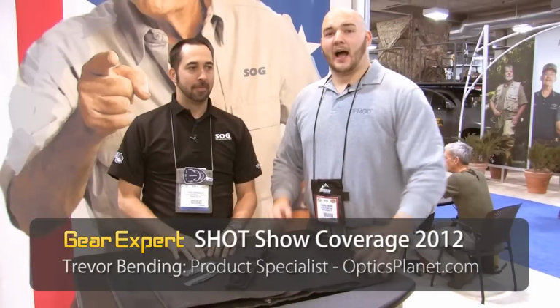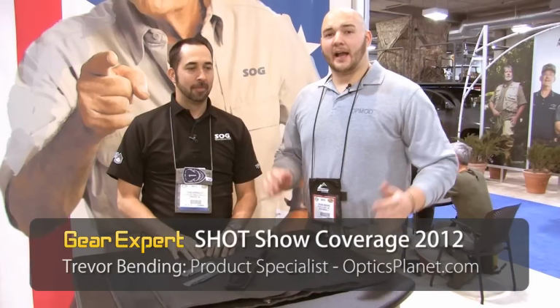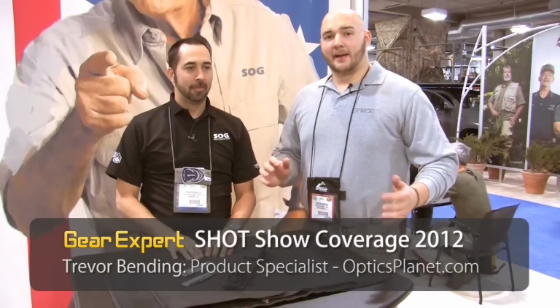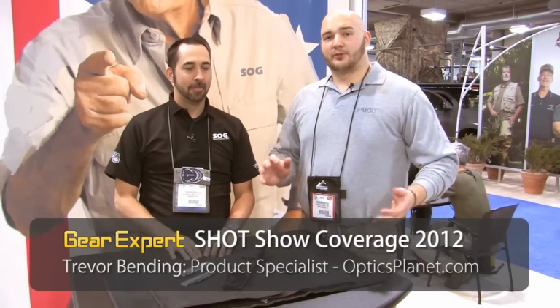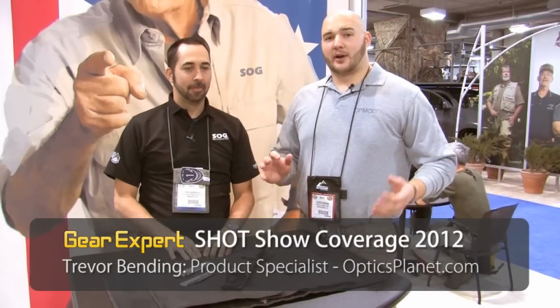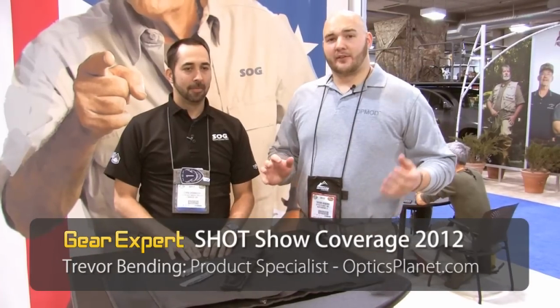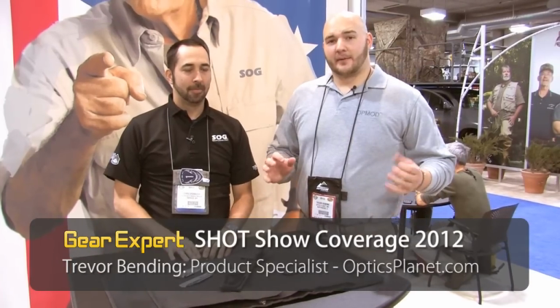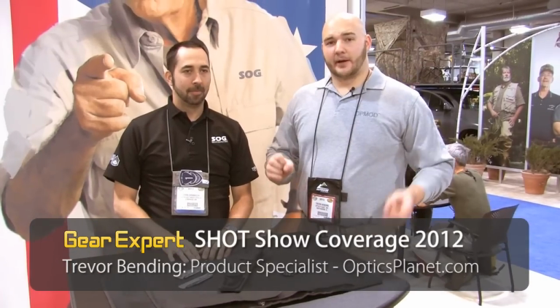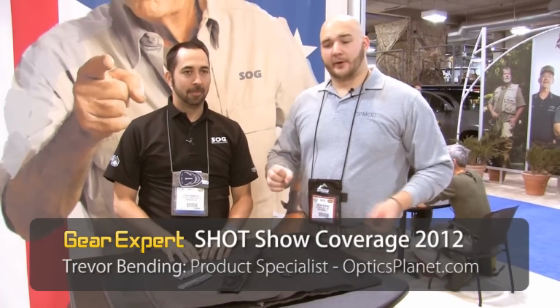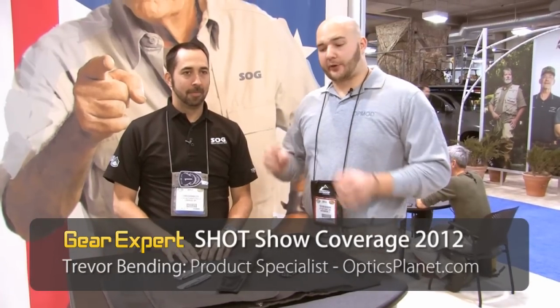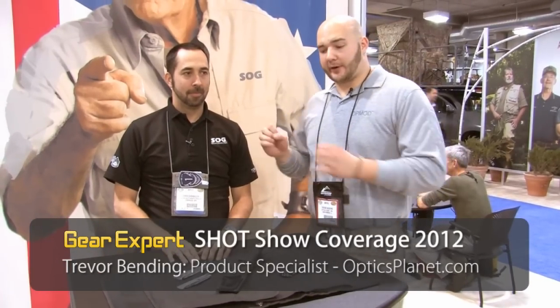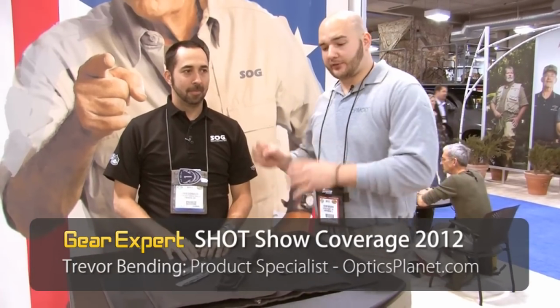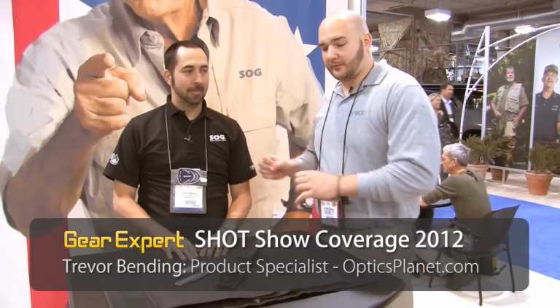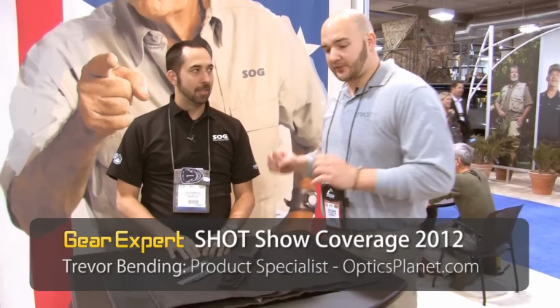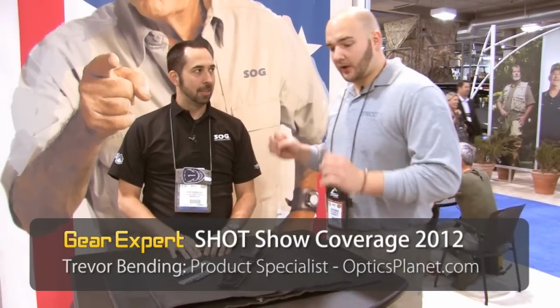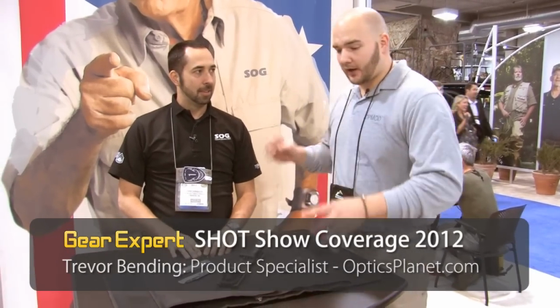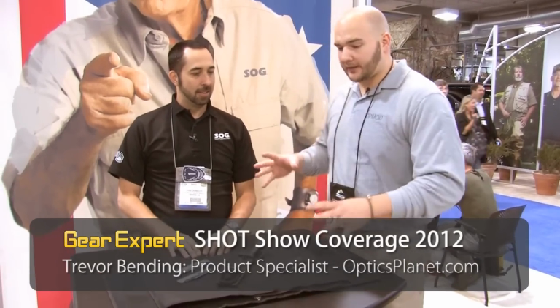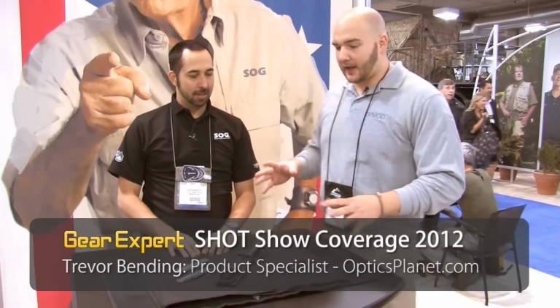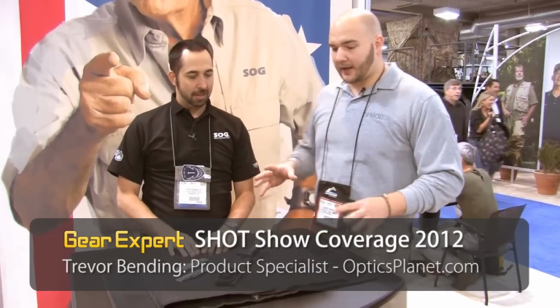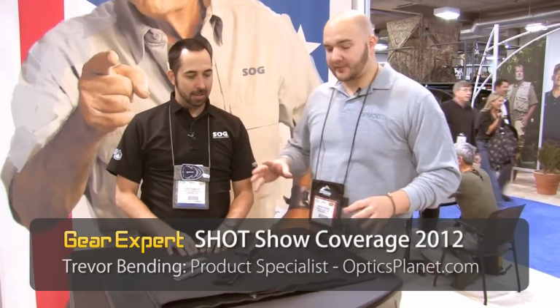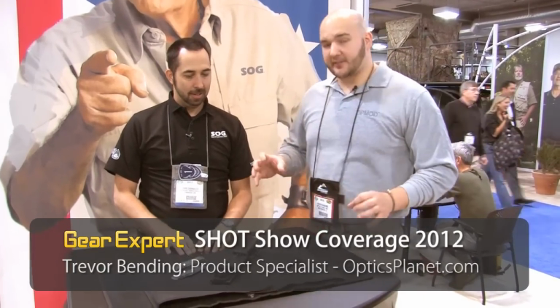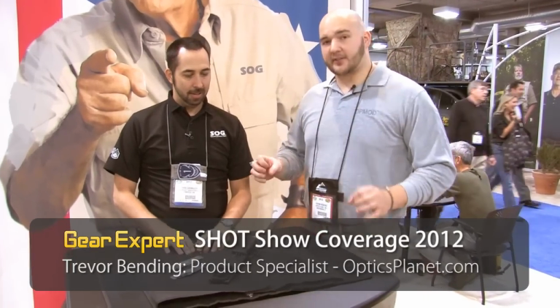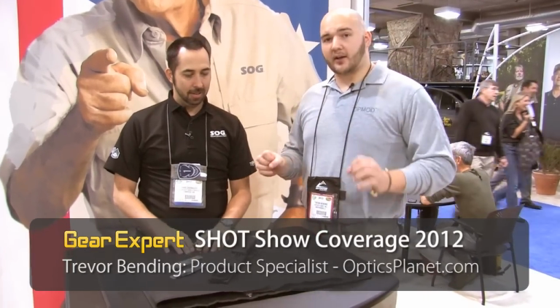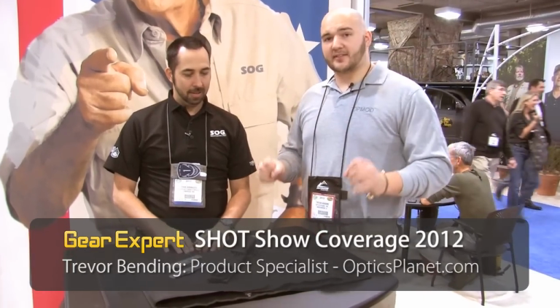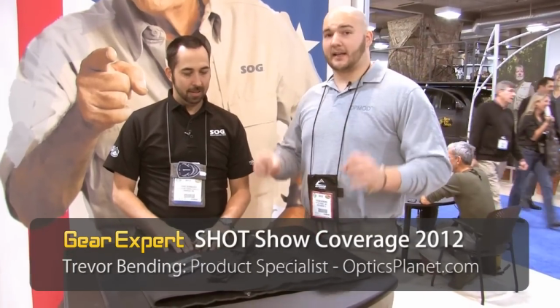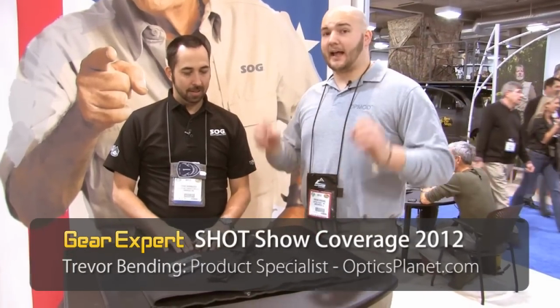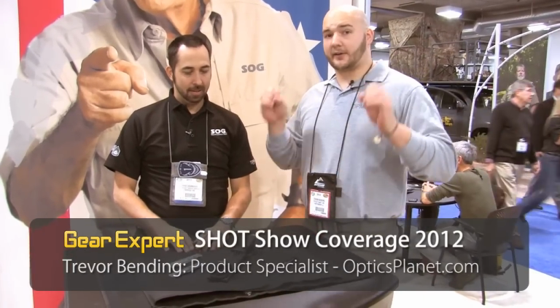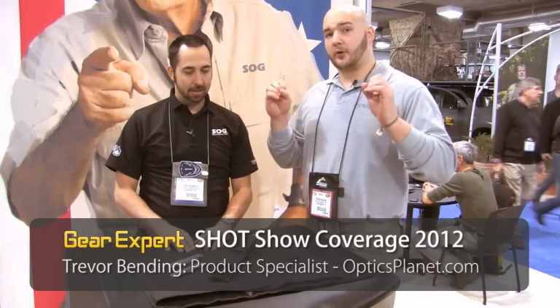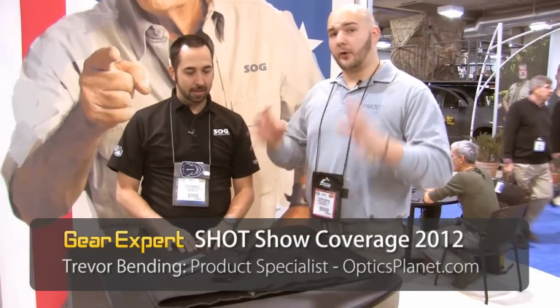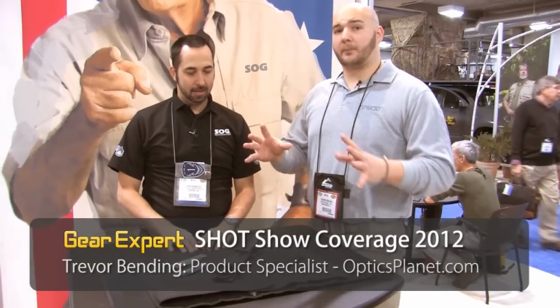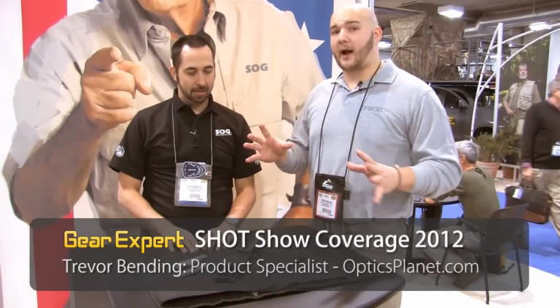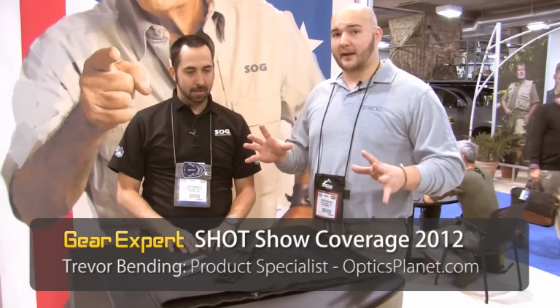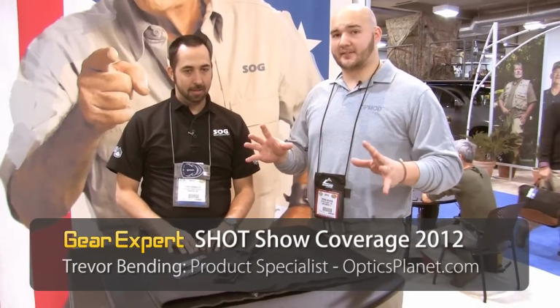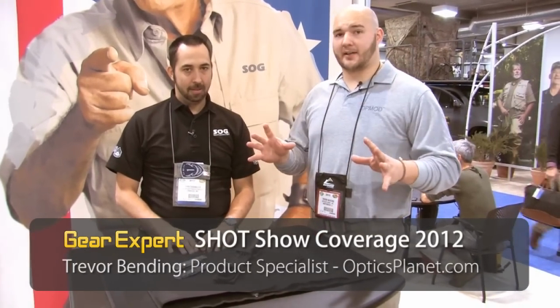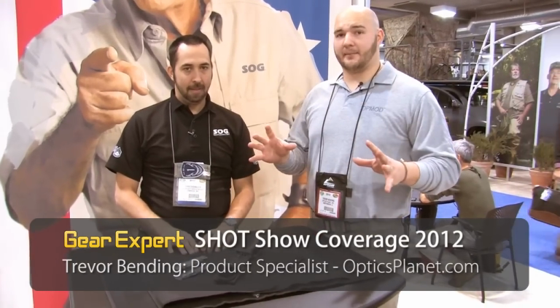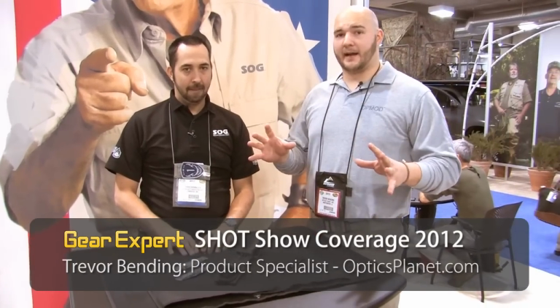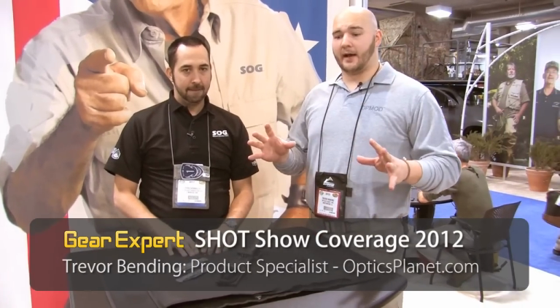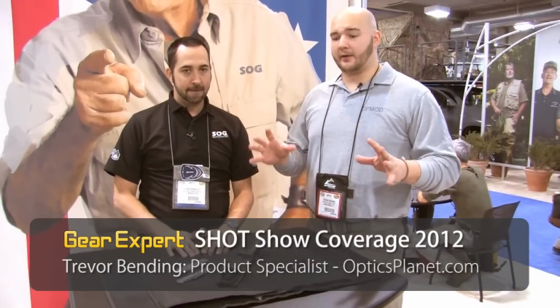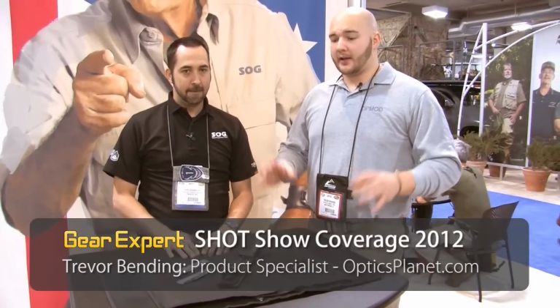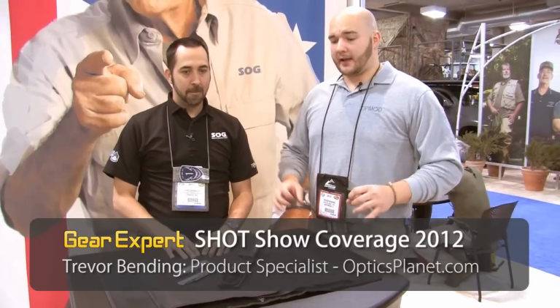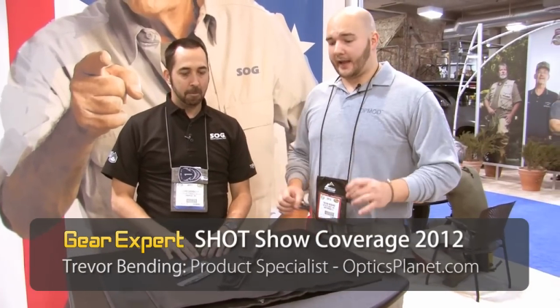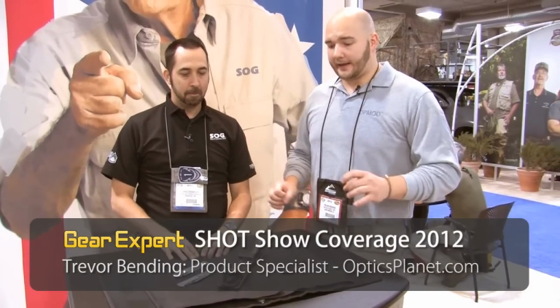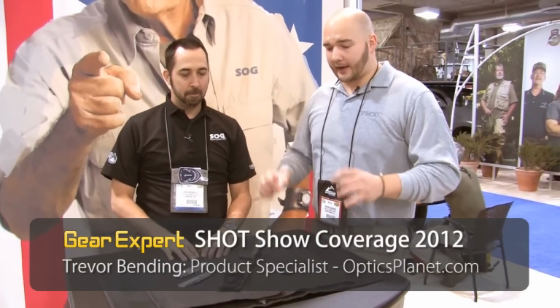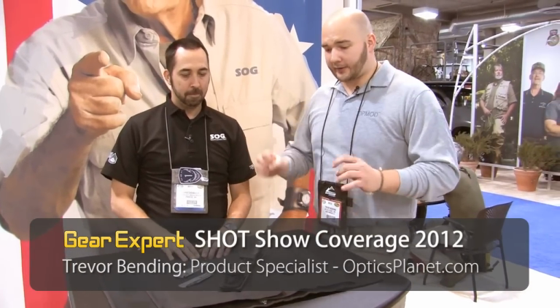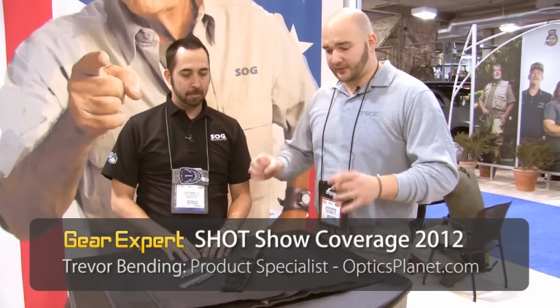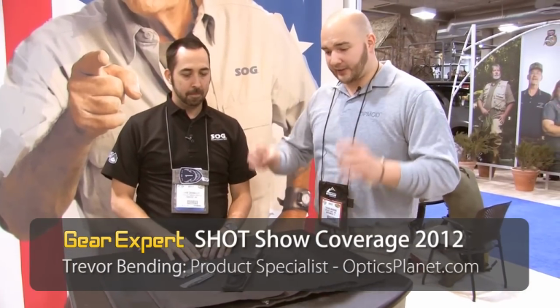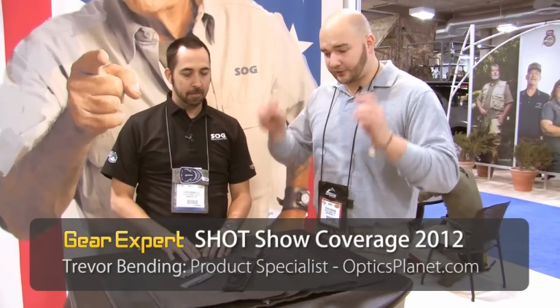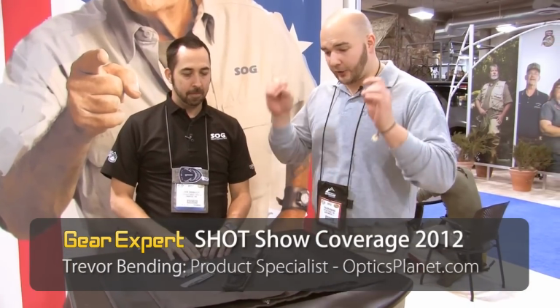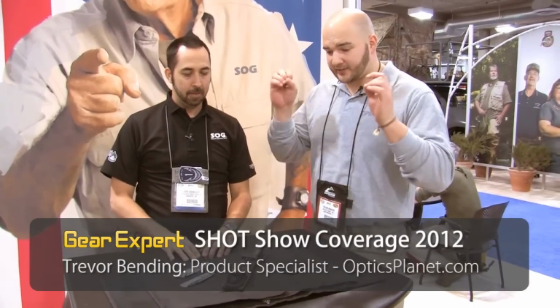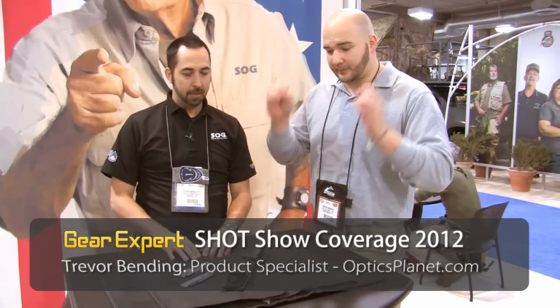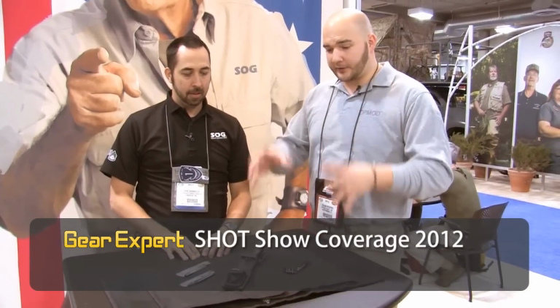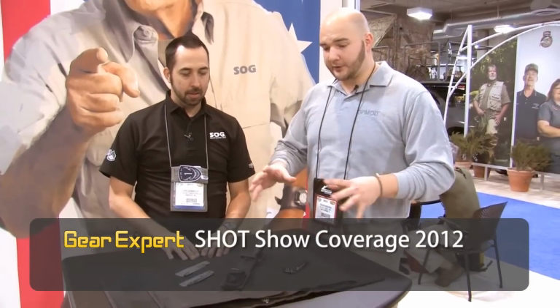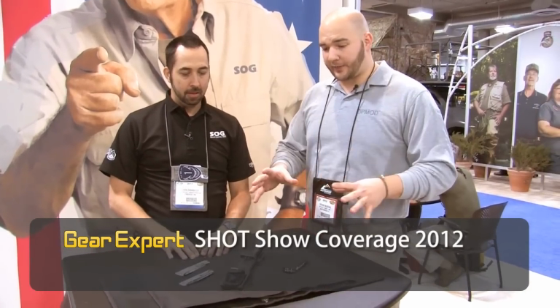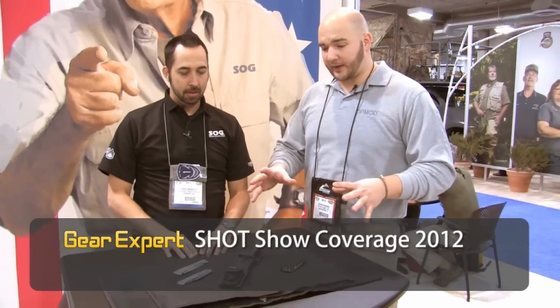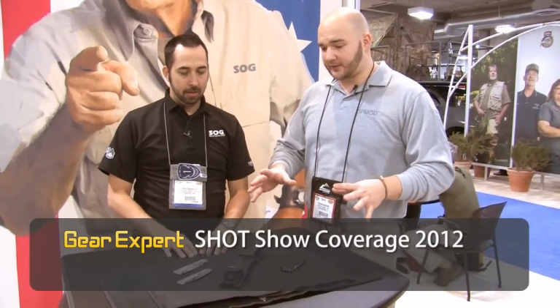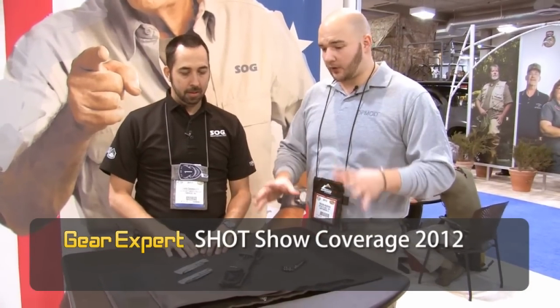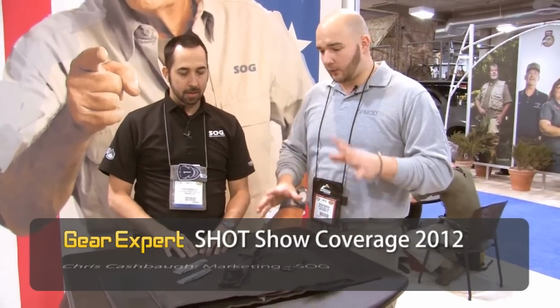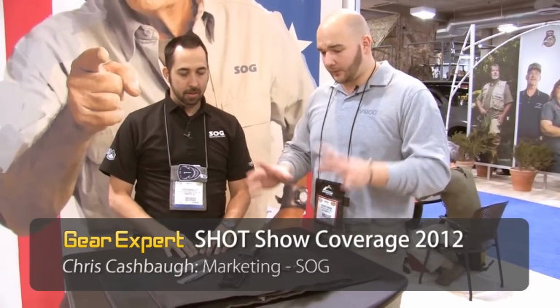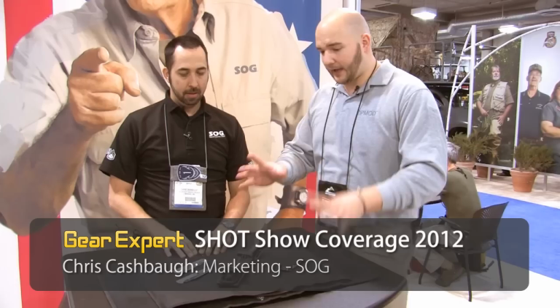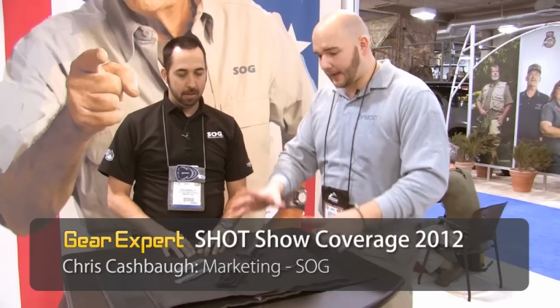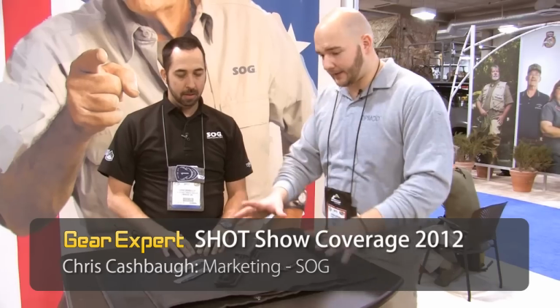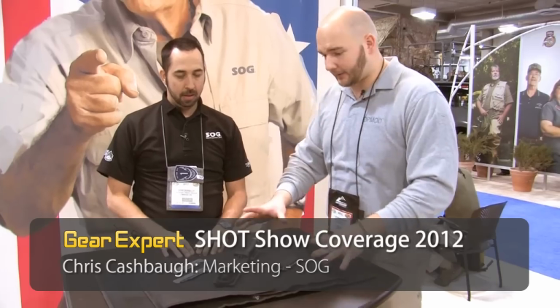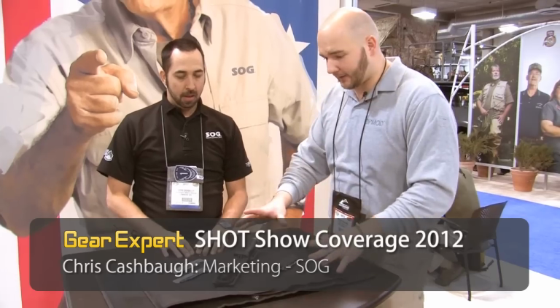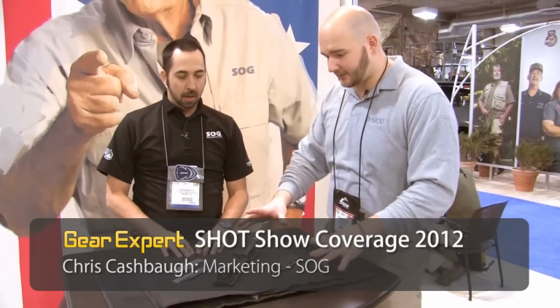Hi, I'm Trevor and I'm here with Chris from SOG Knives. SOG's got a lot of cool products coming out, and Chris is going to show us some of the new things. So what do we got here, Chris?